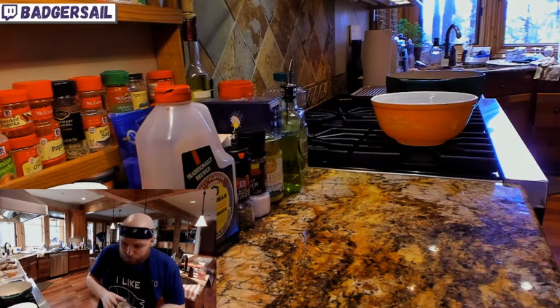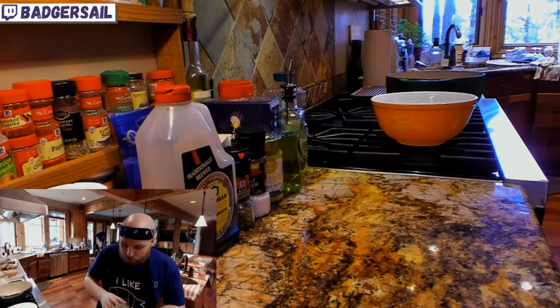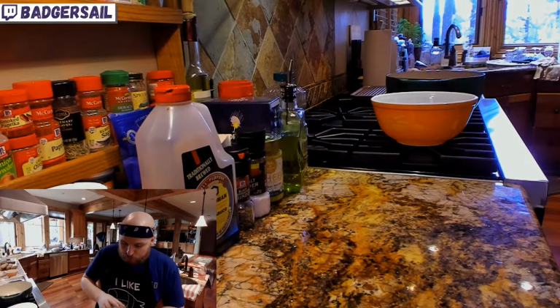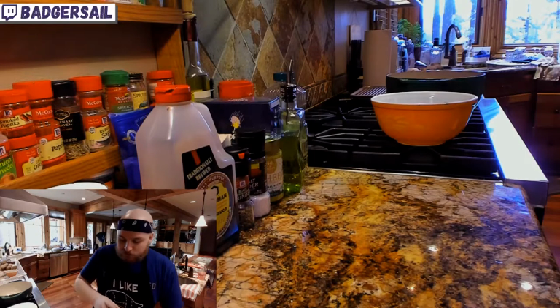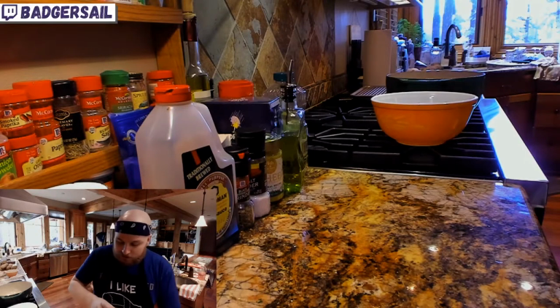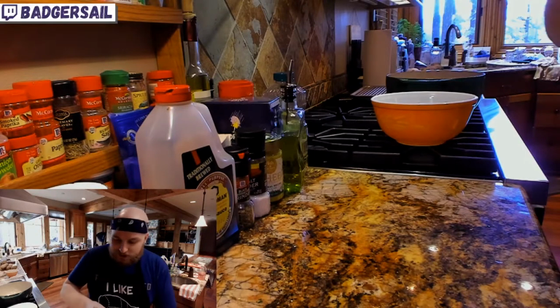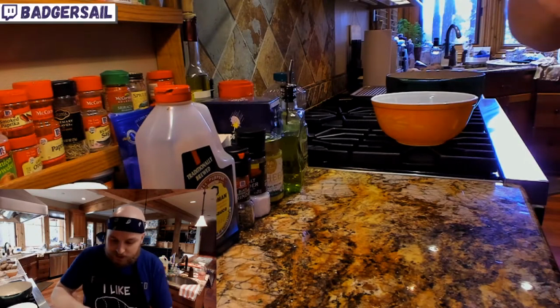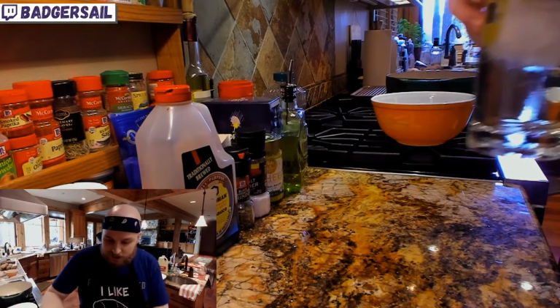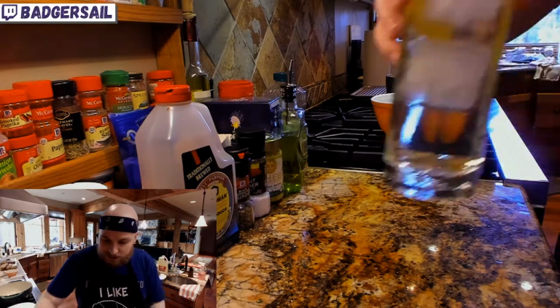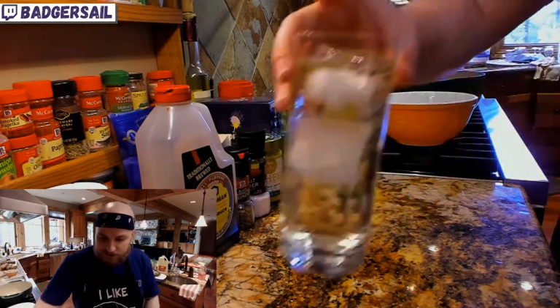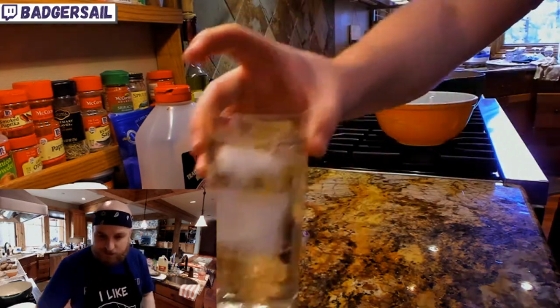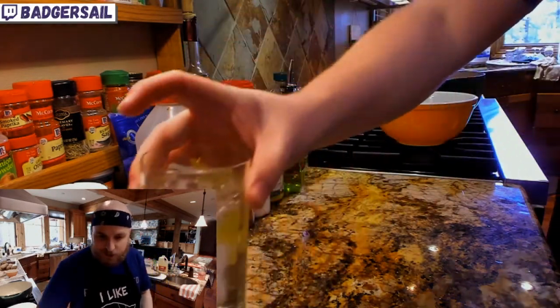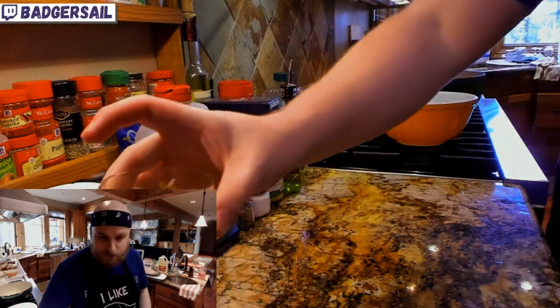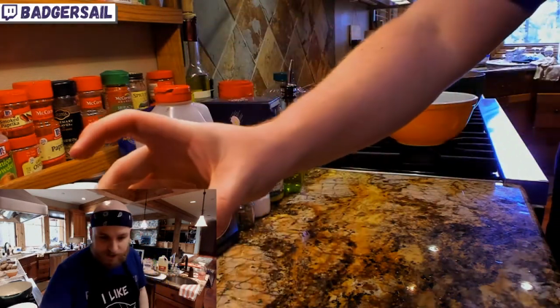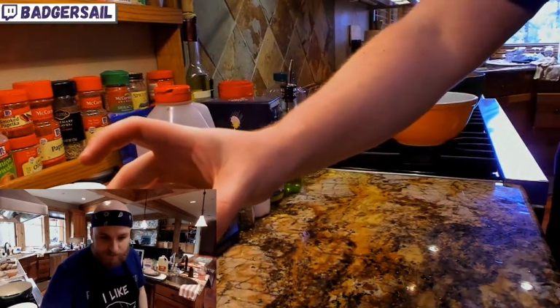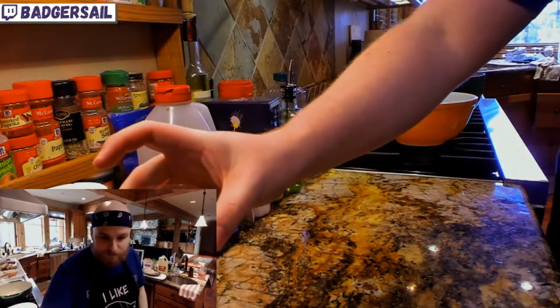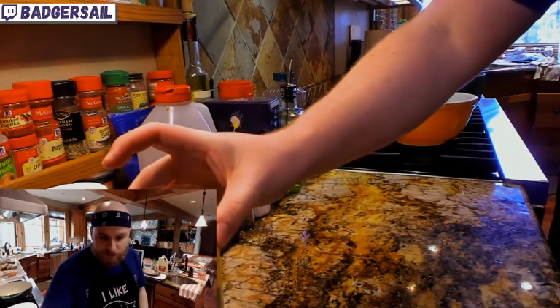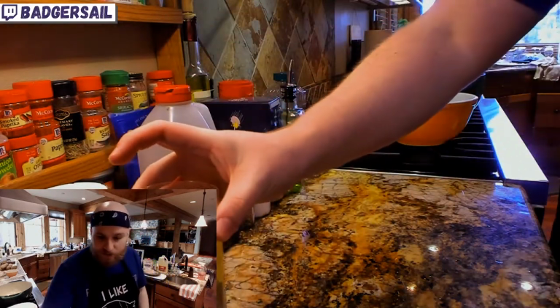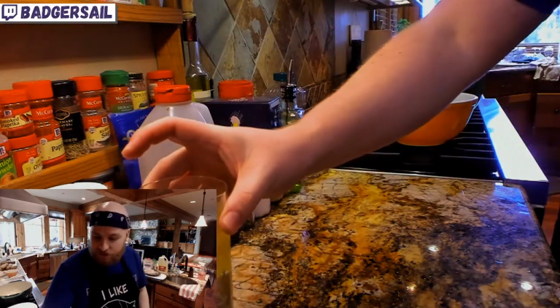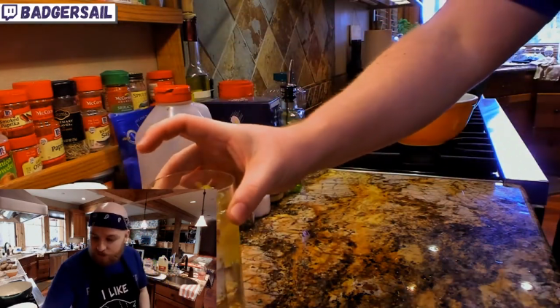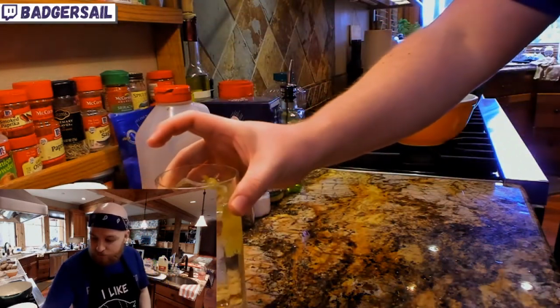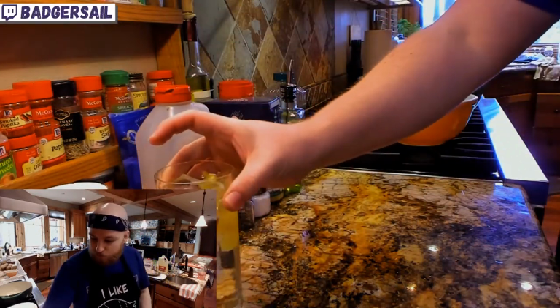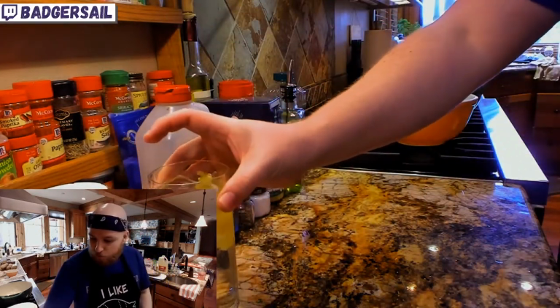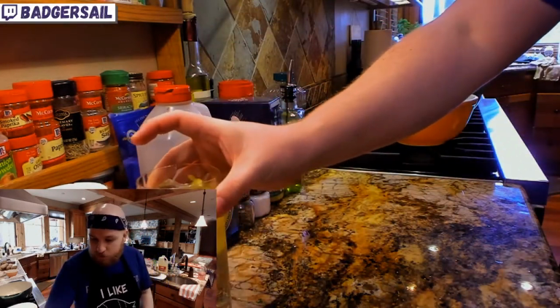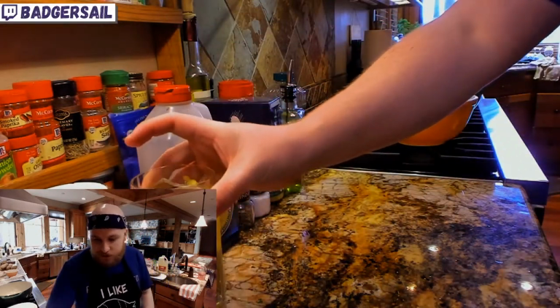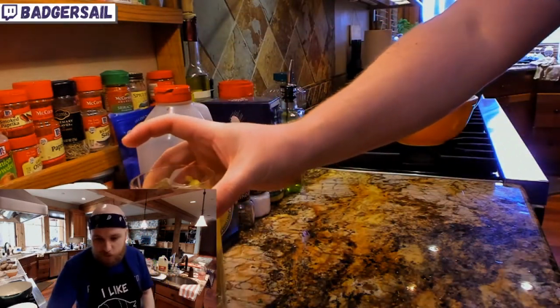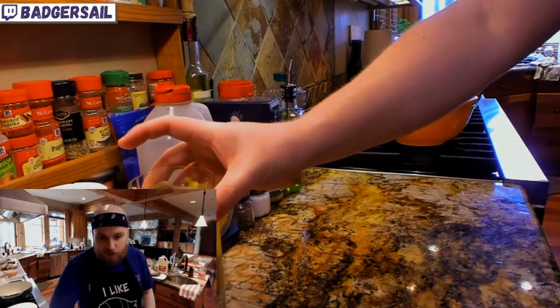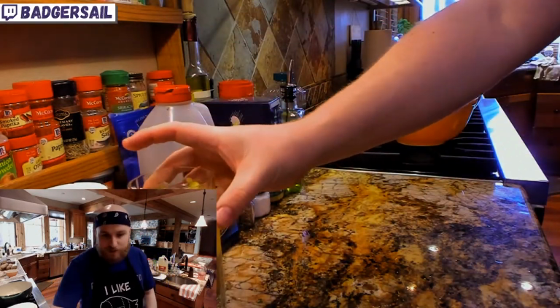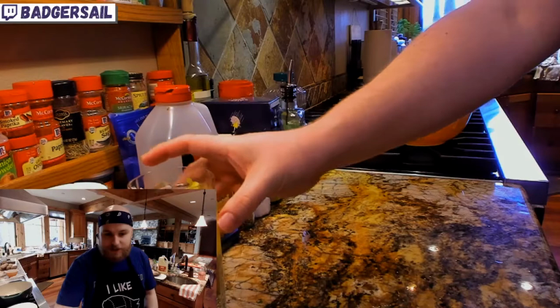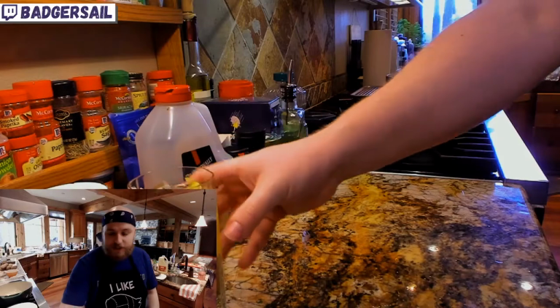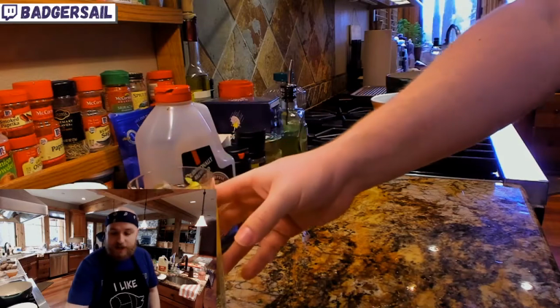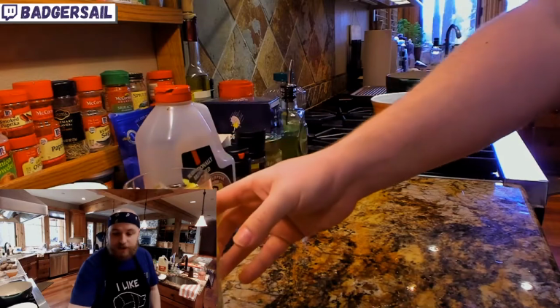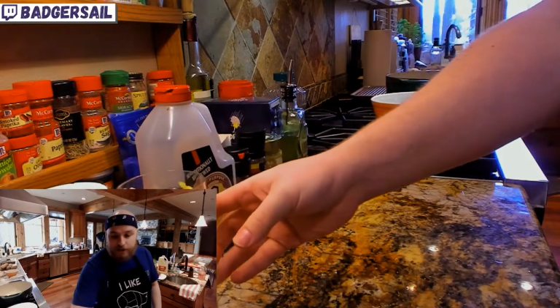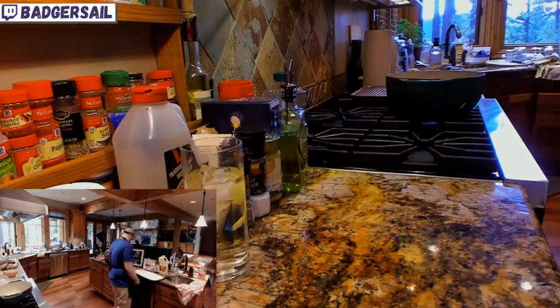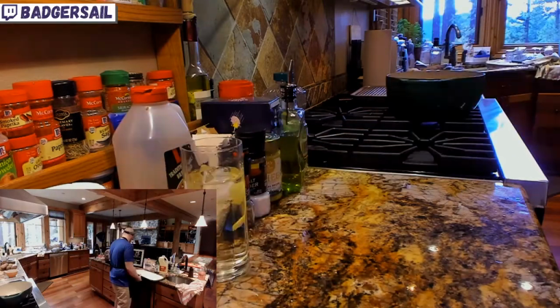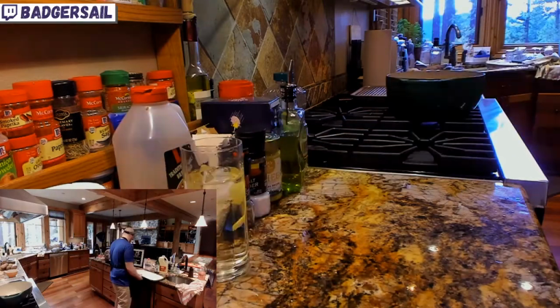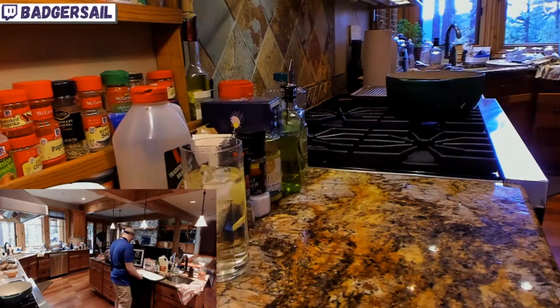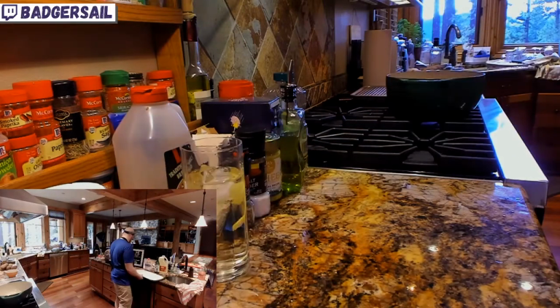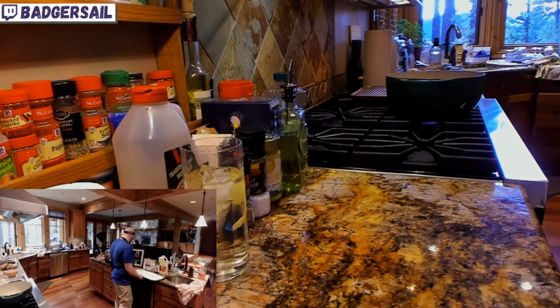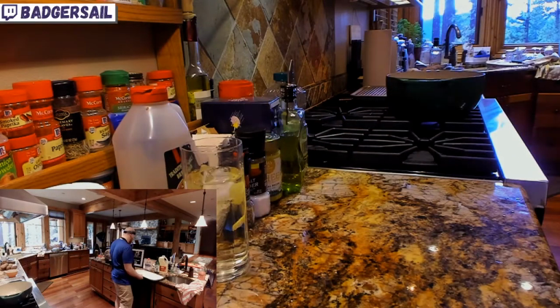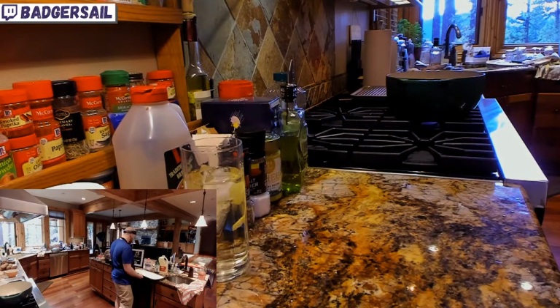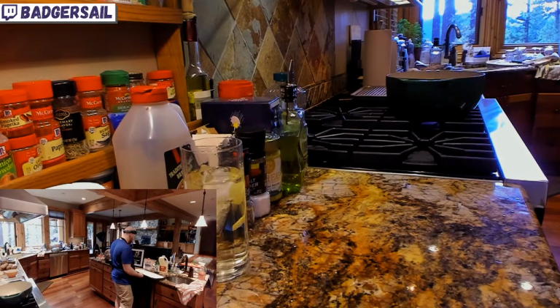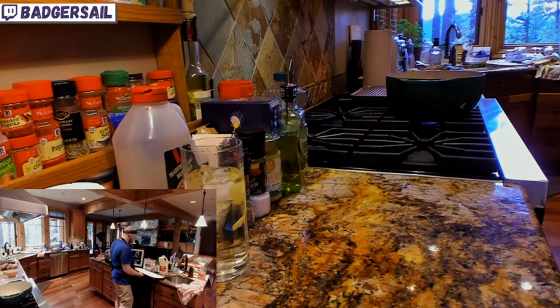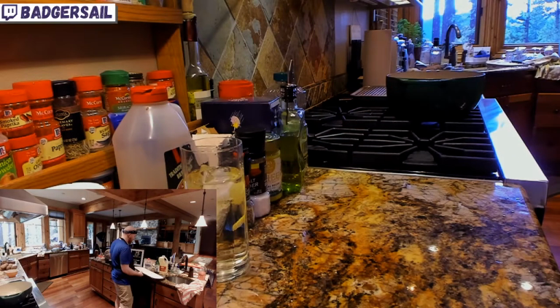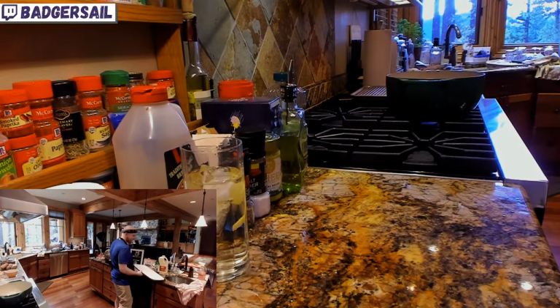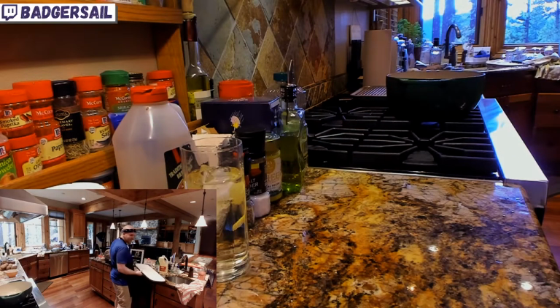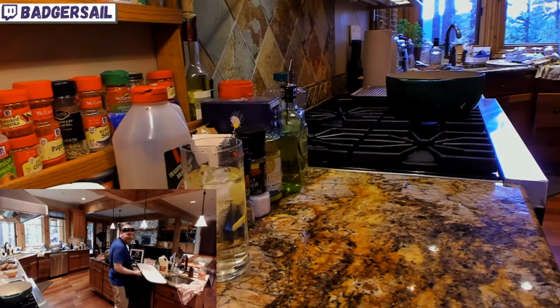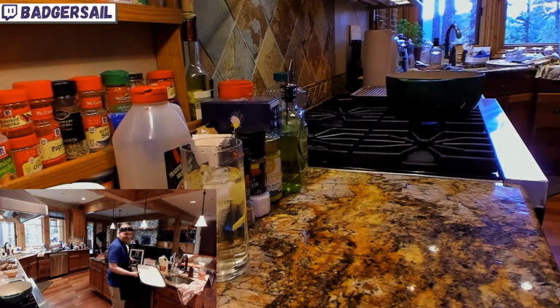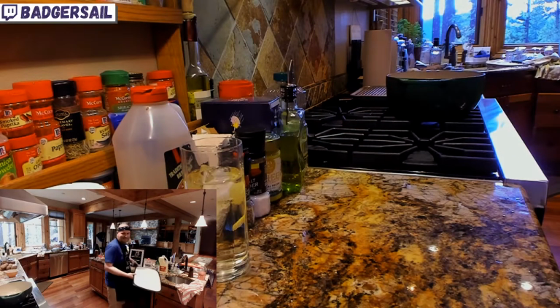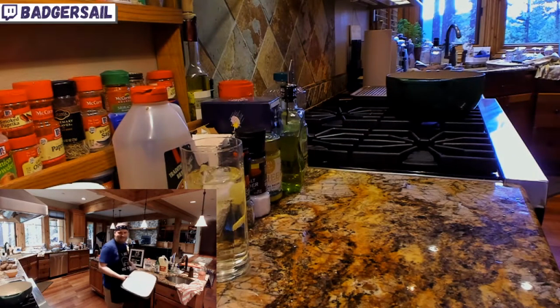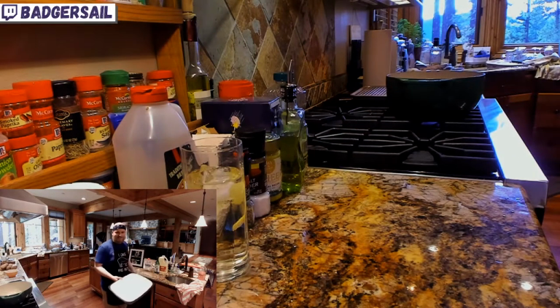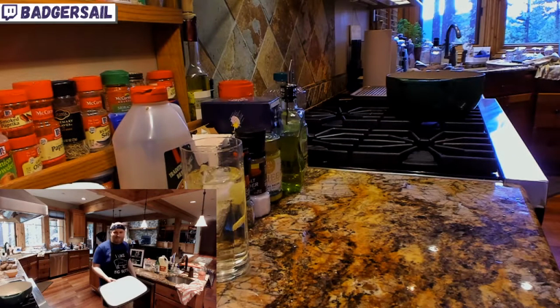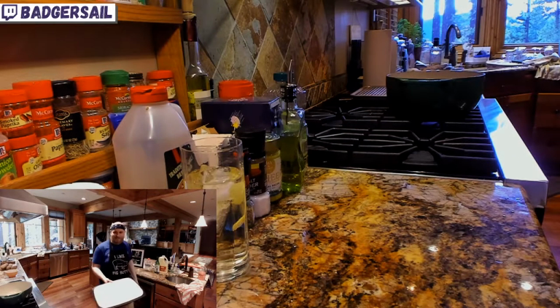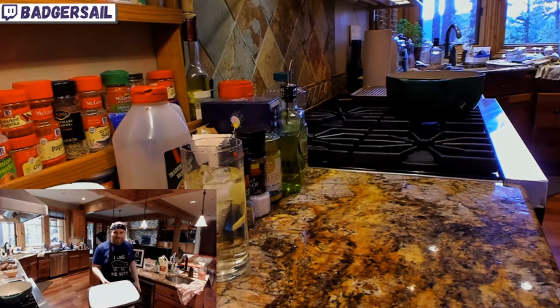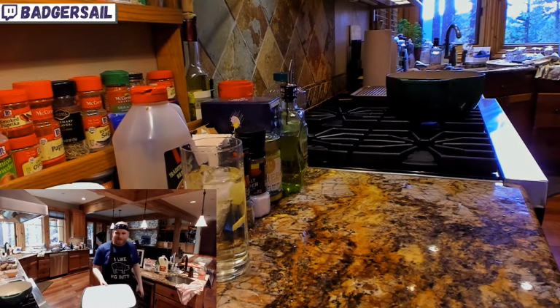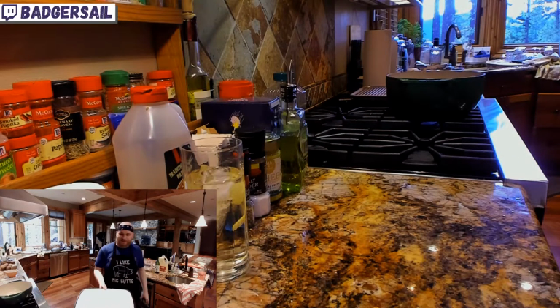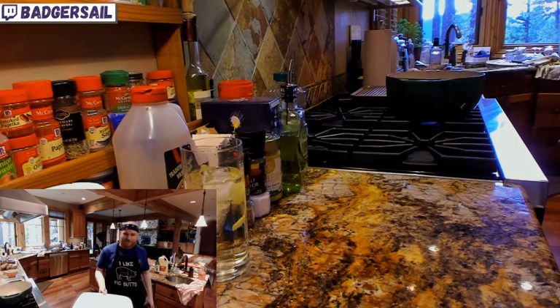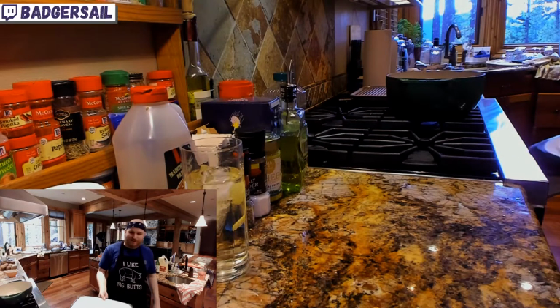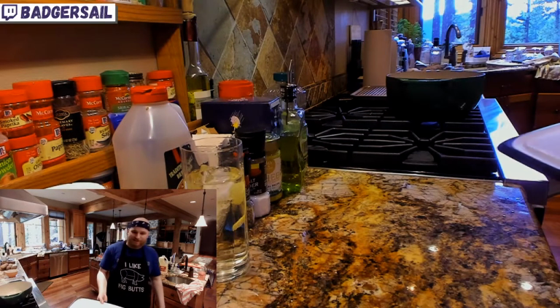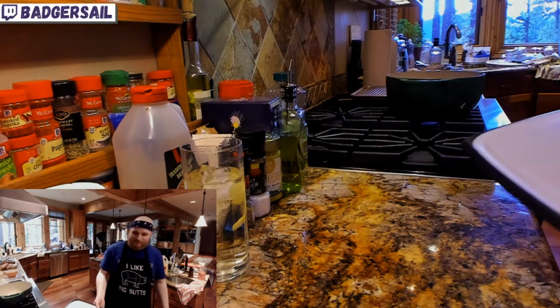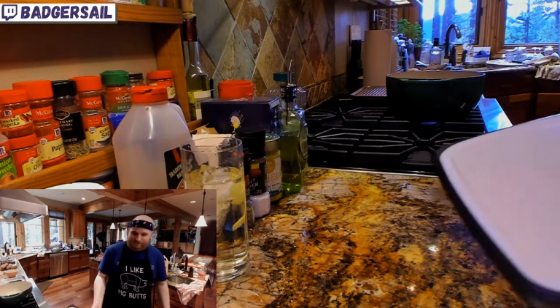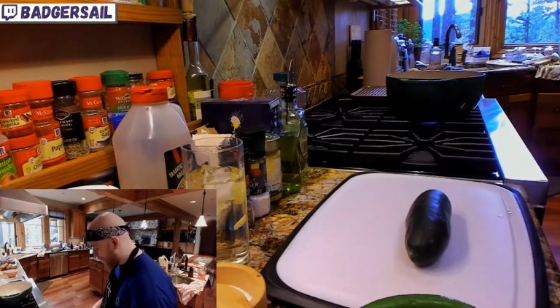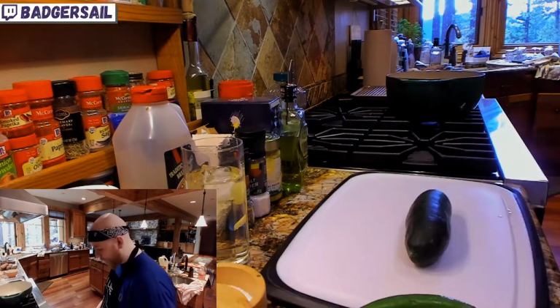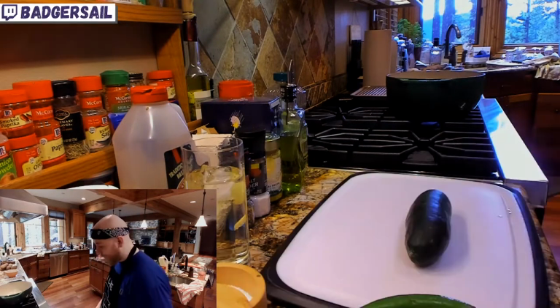So let's make the thing we said we're going to make today — let's make a pickle.